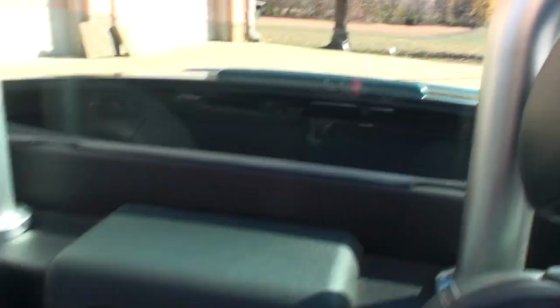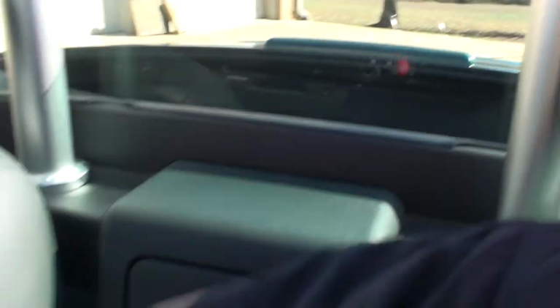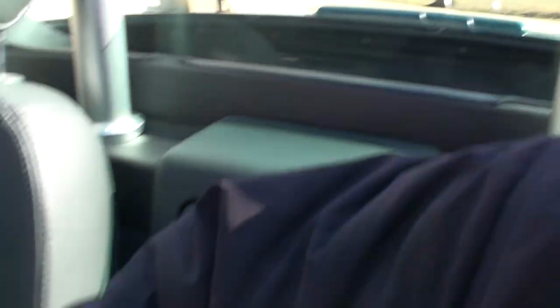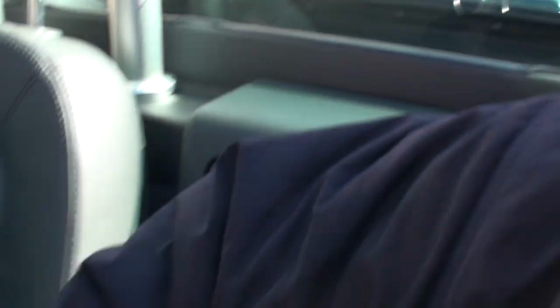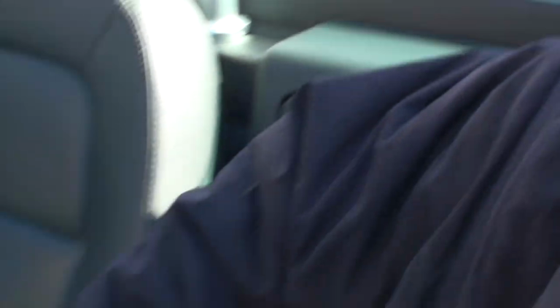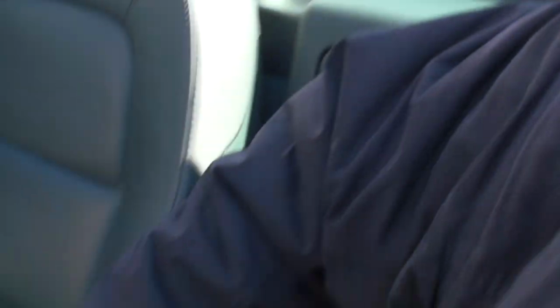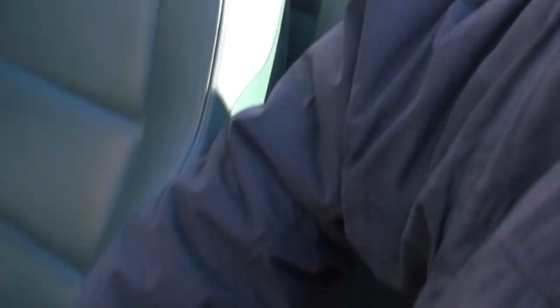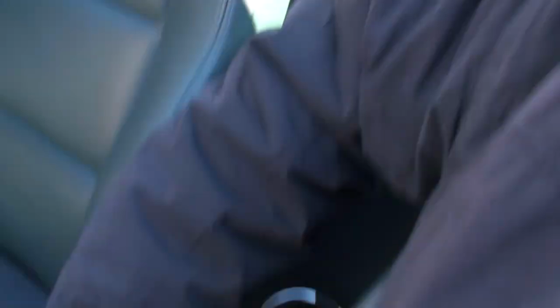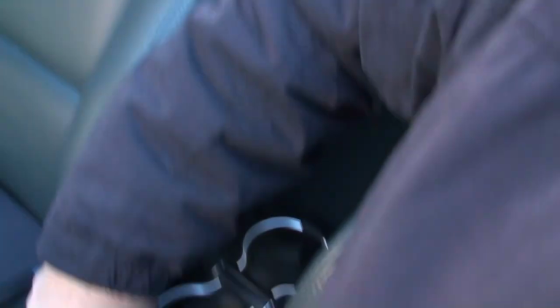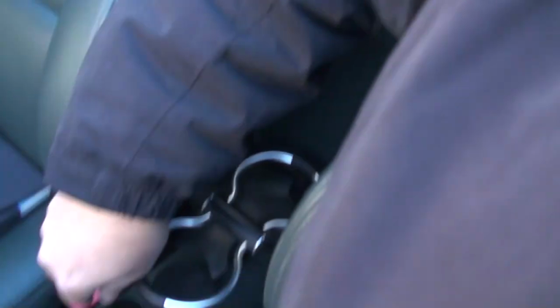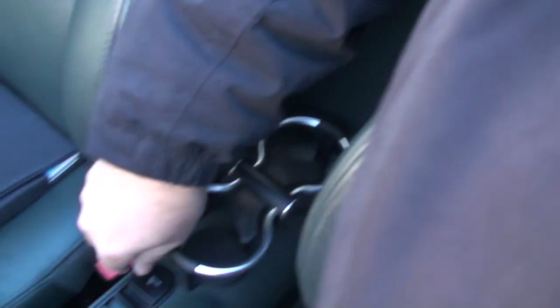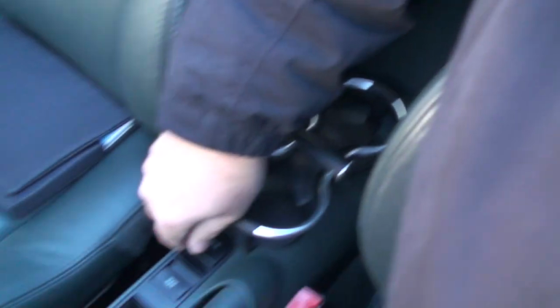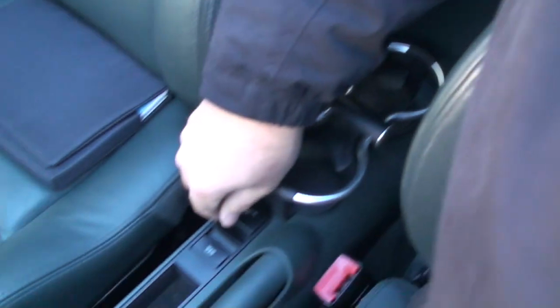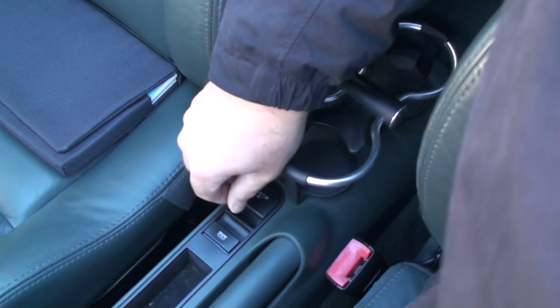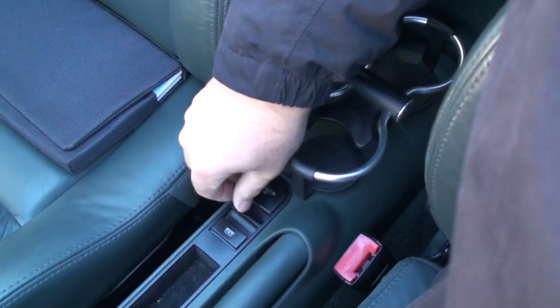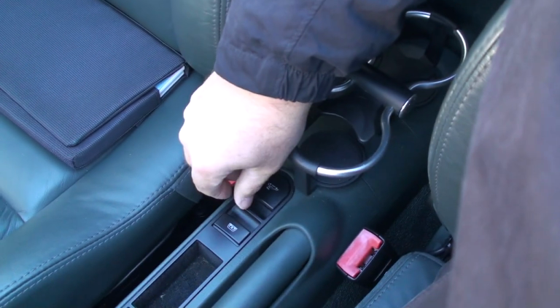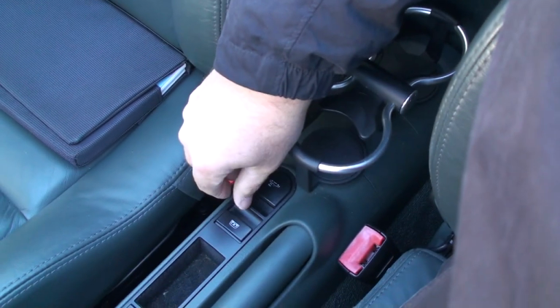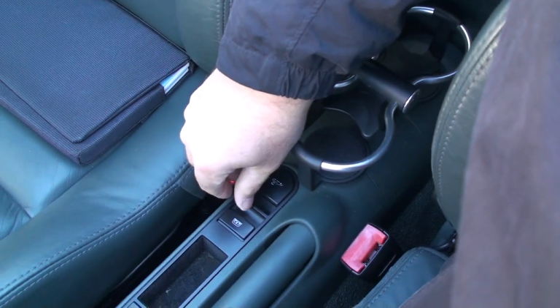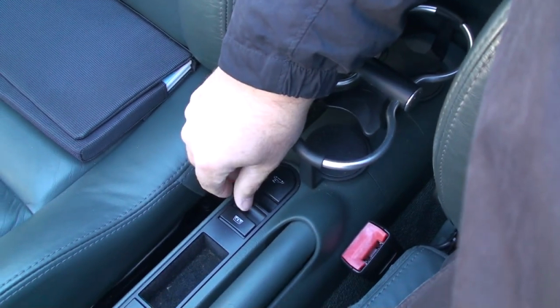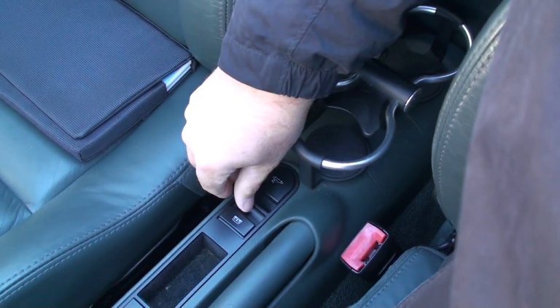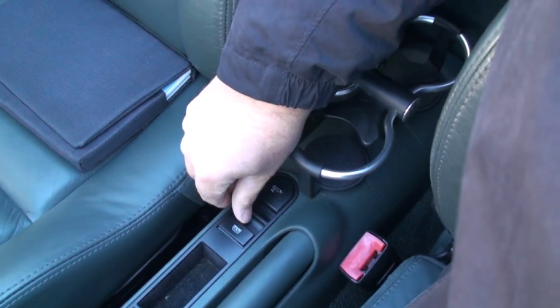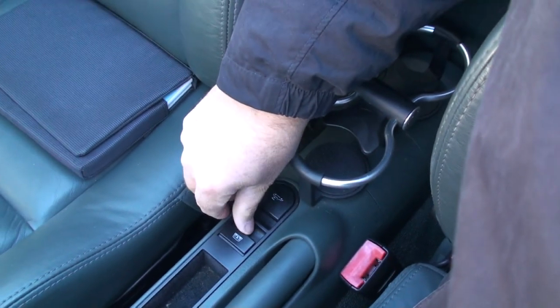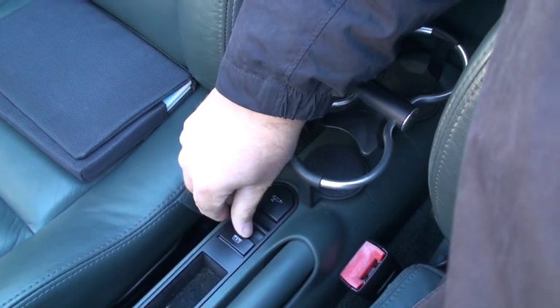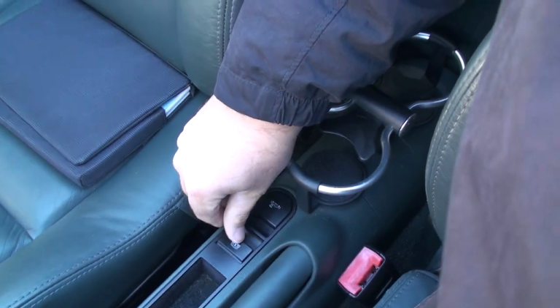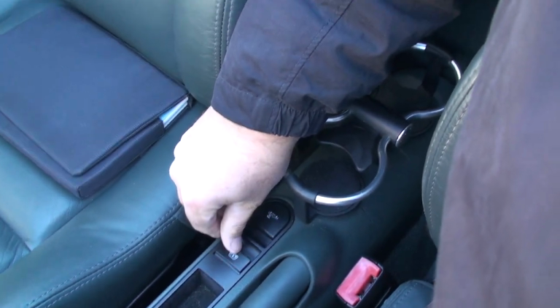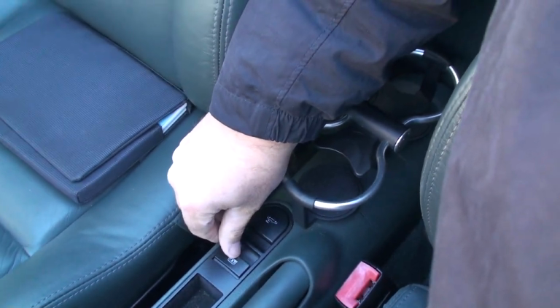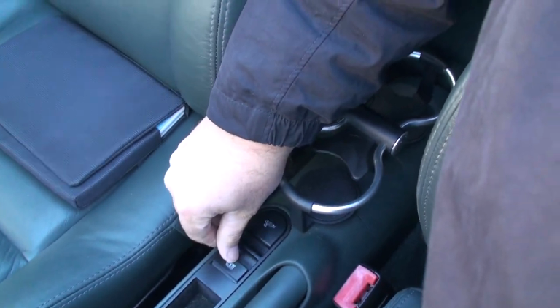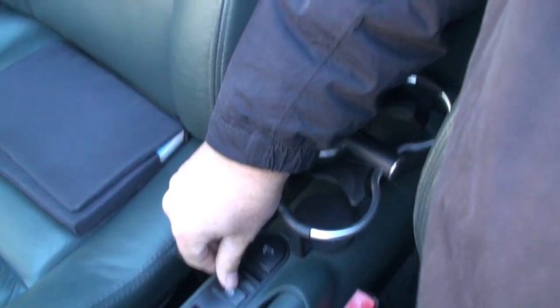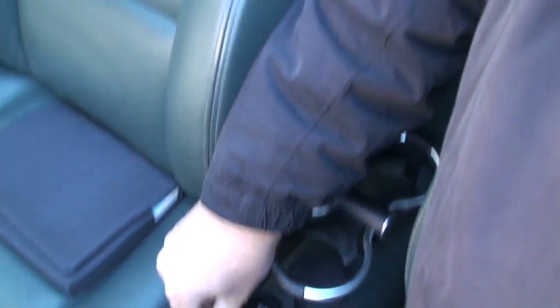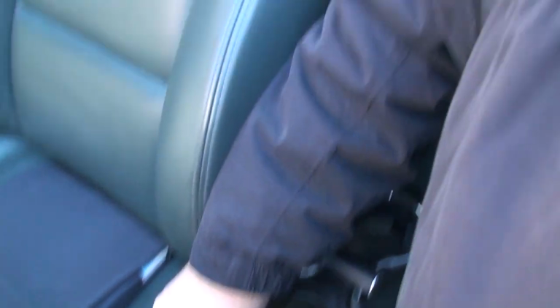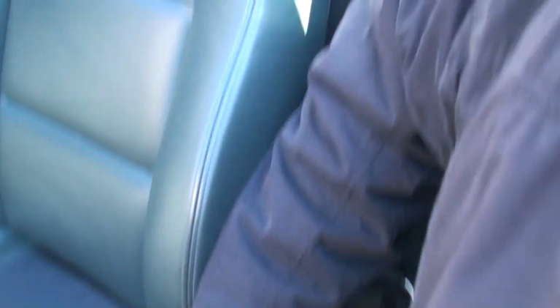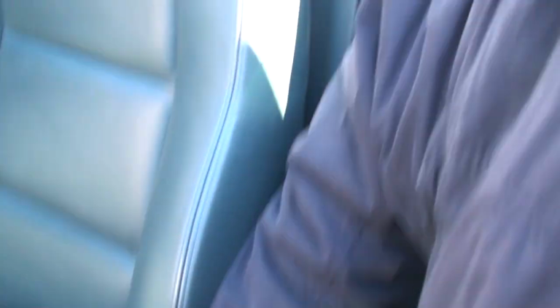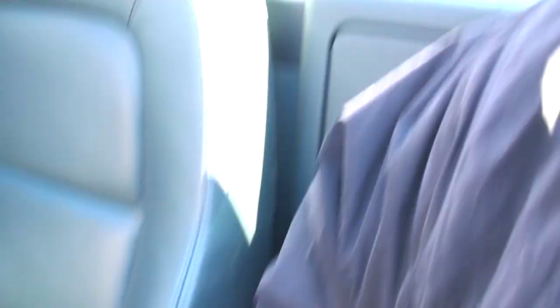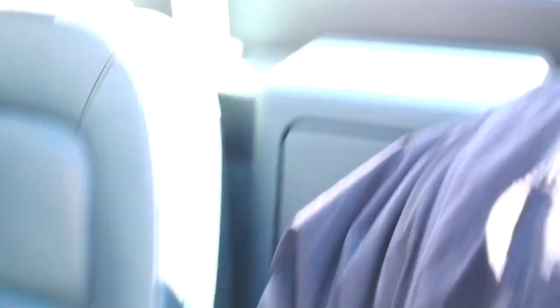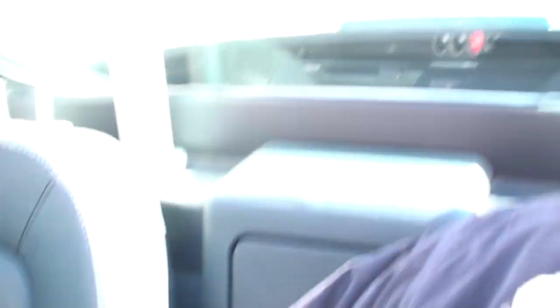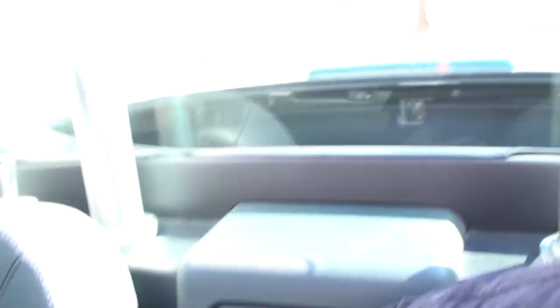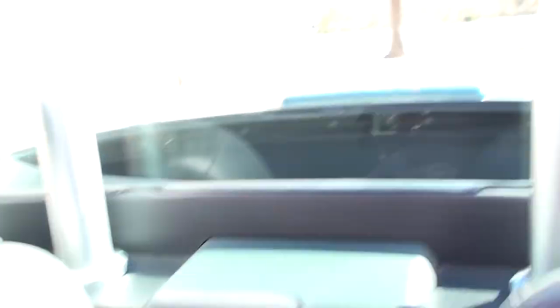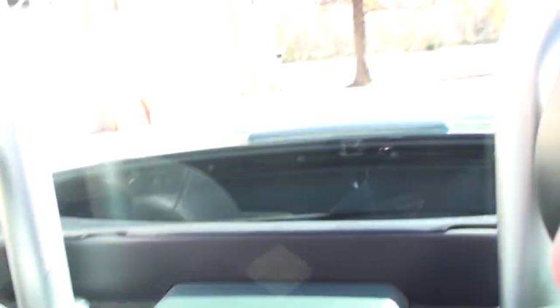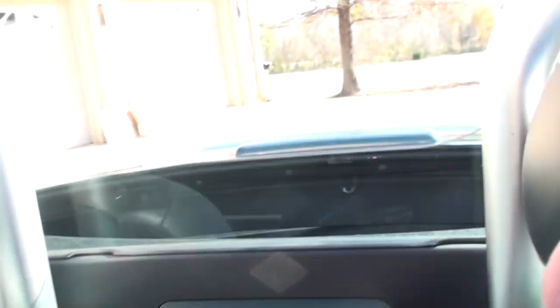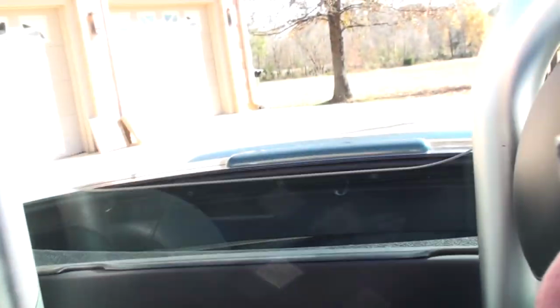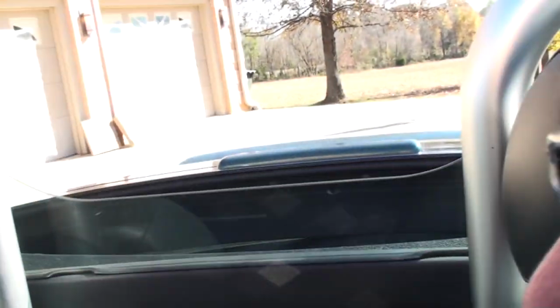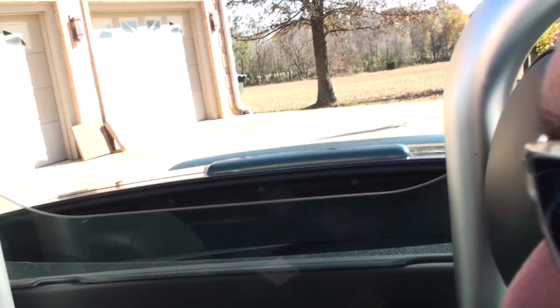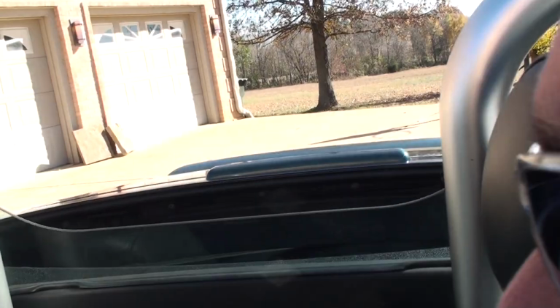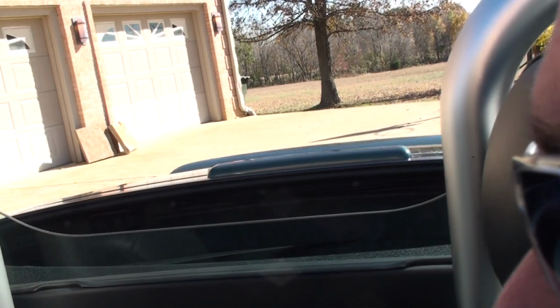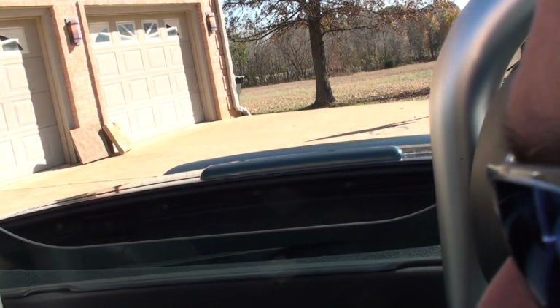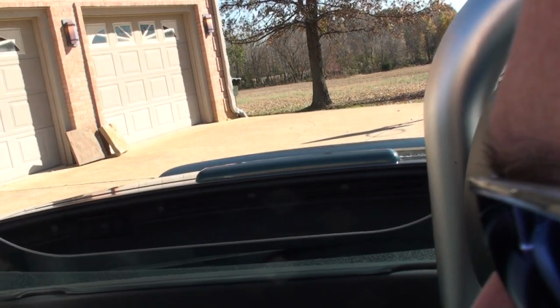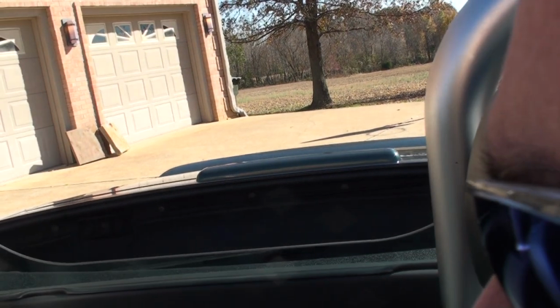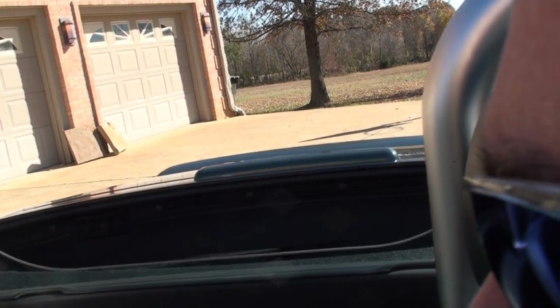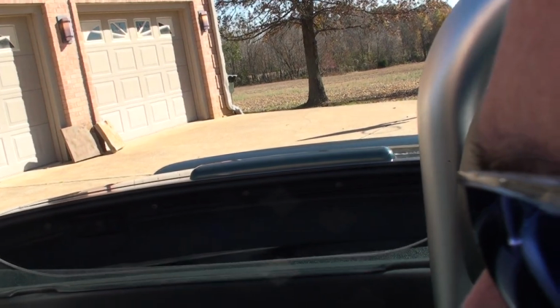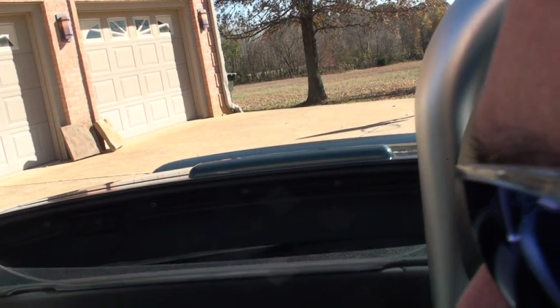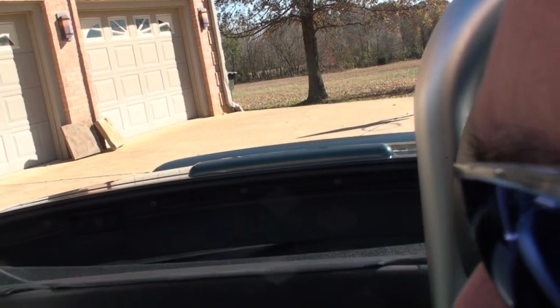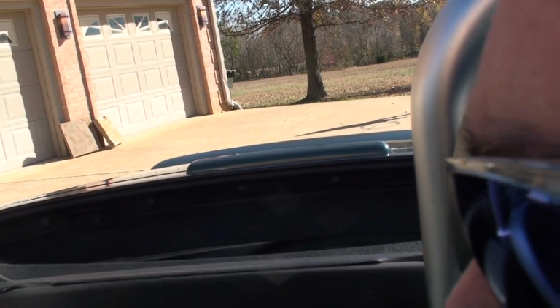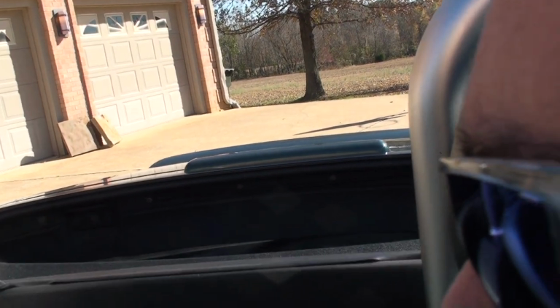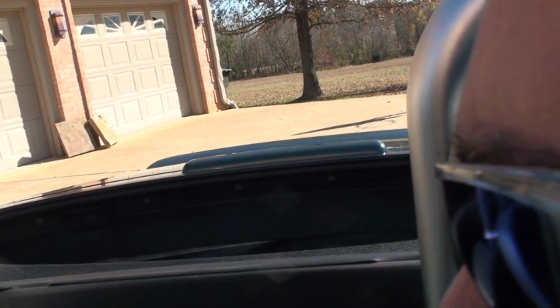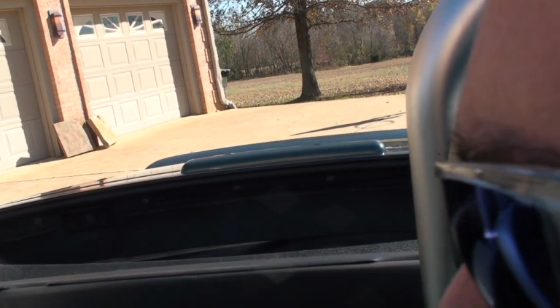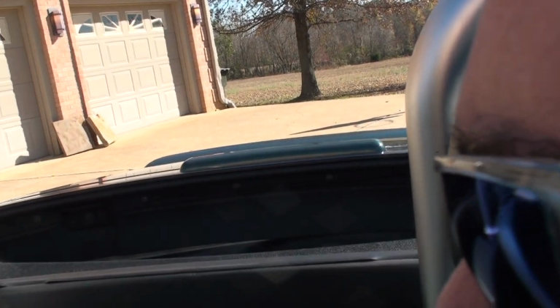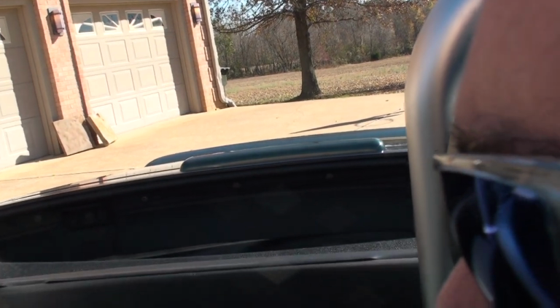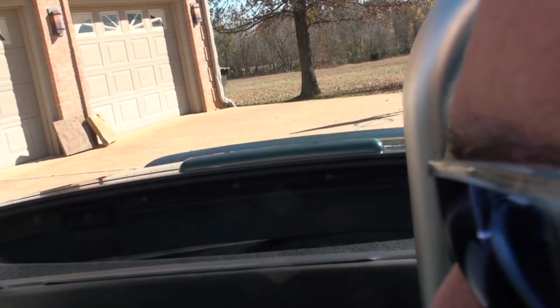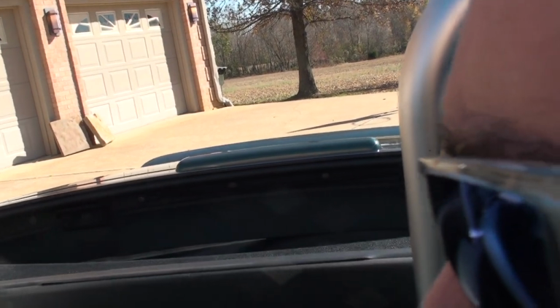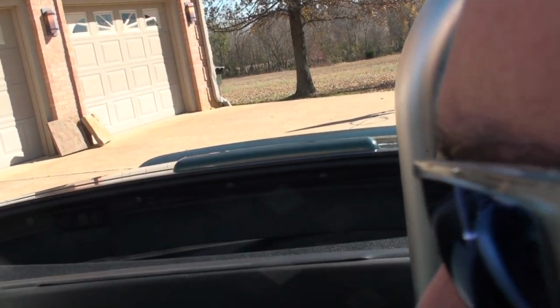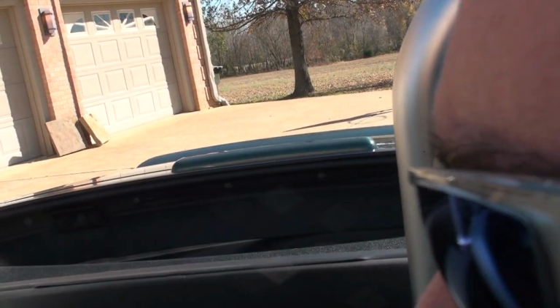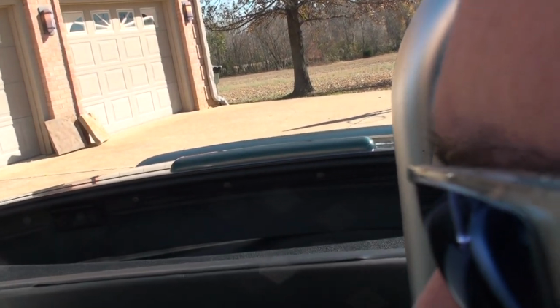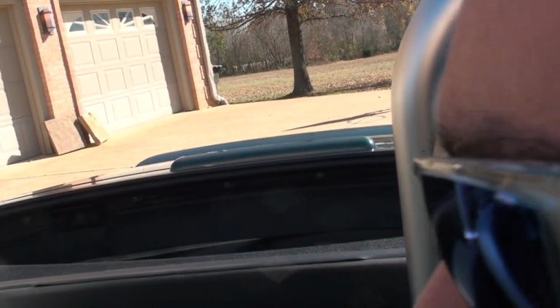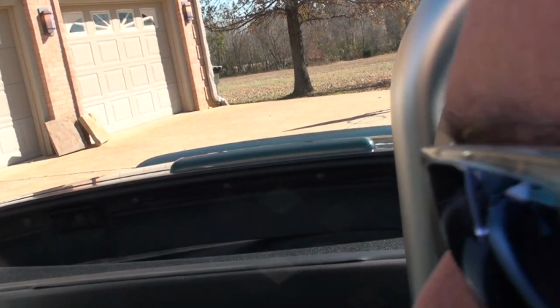This is how you control it right here. Pull it back down — there it goes.